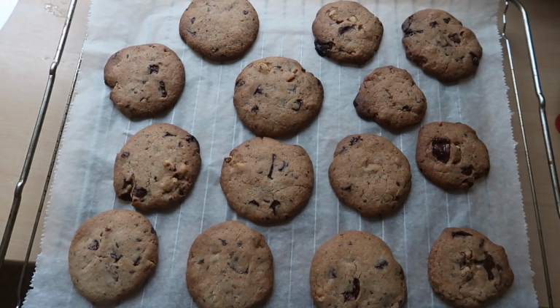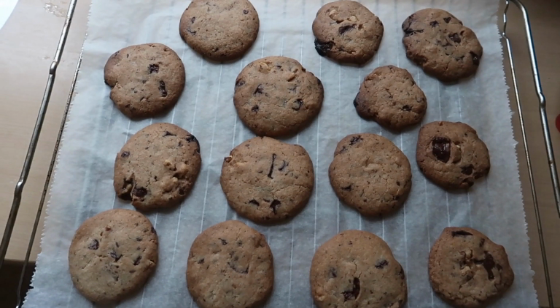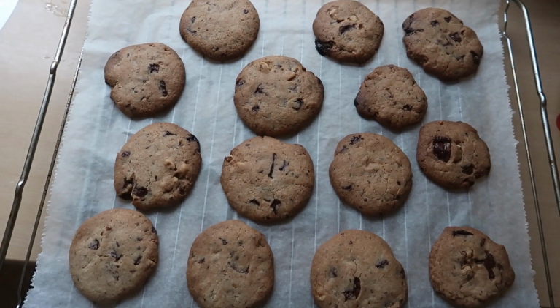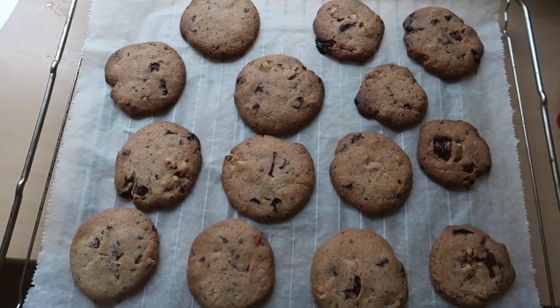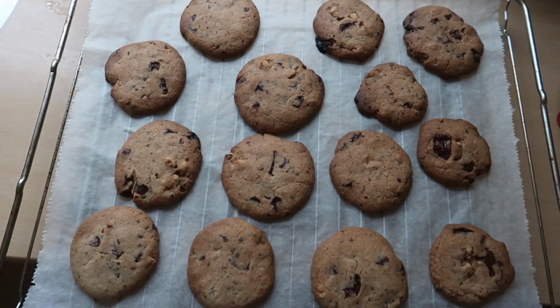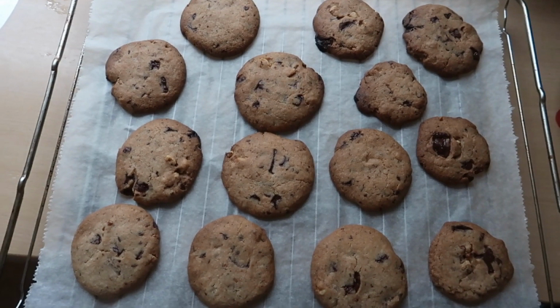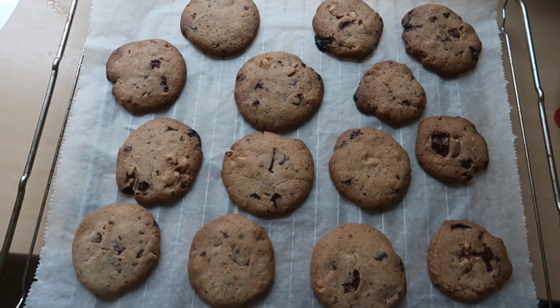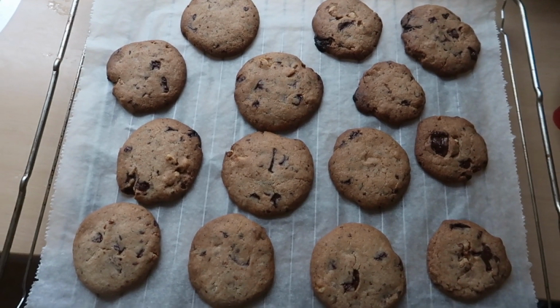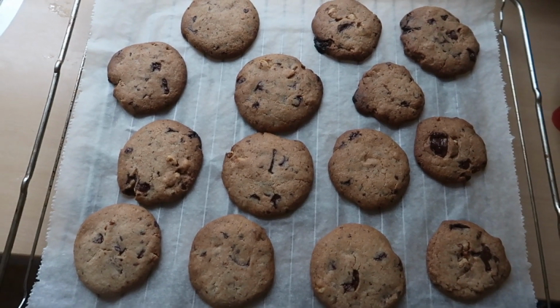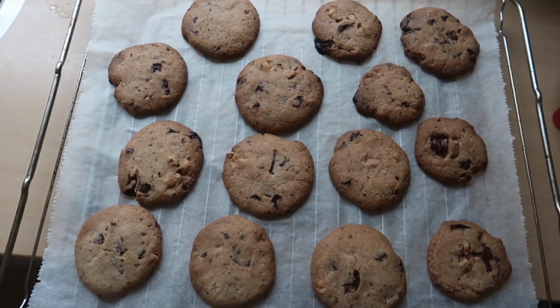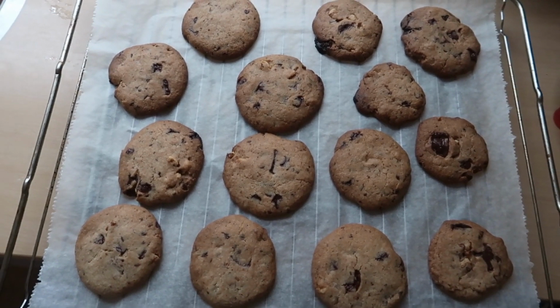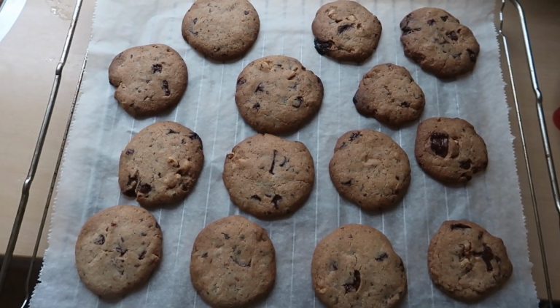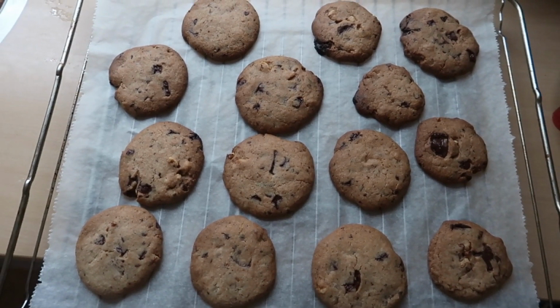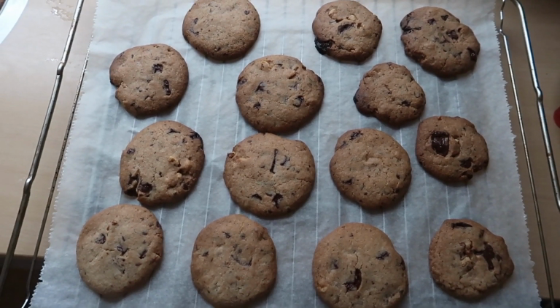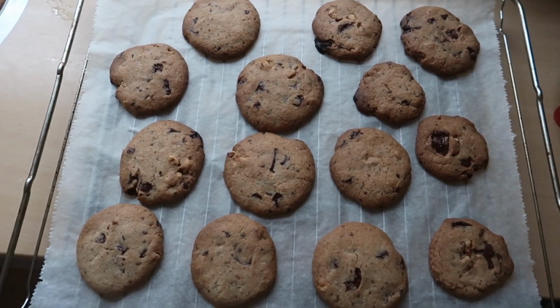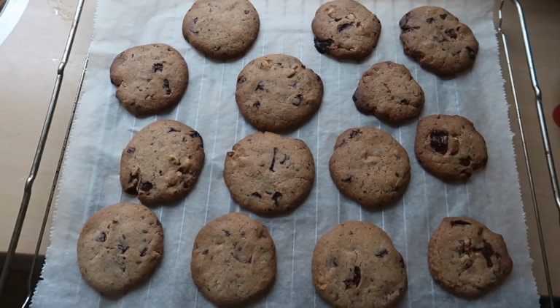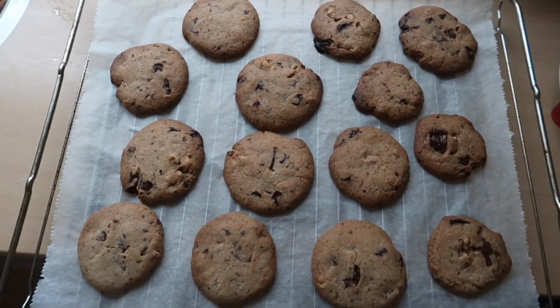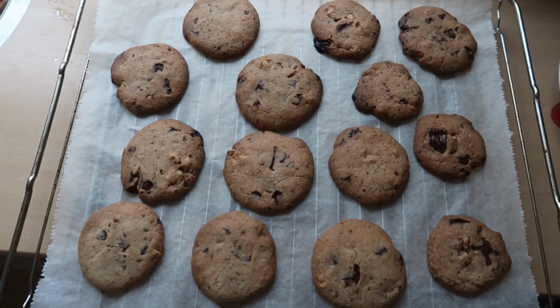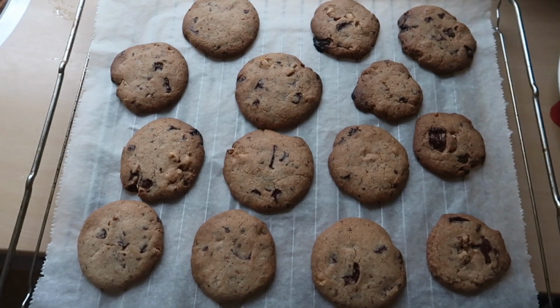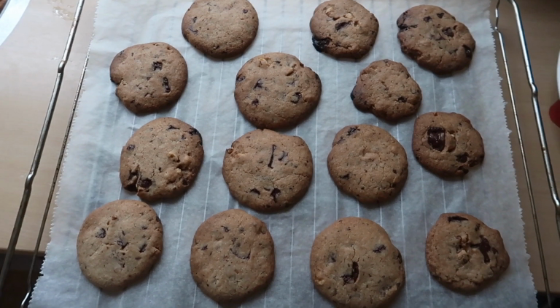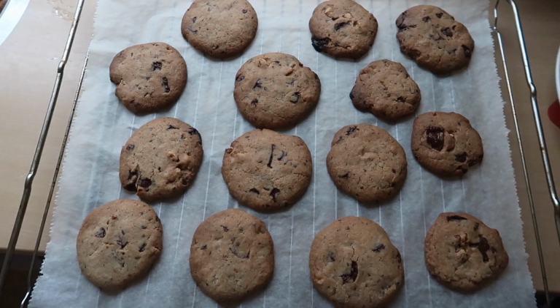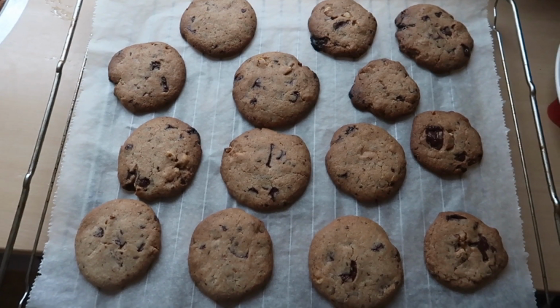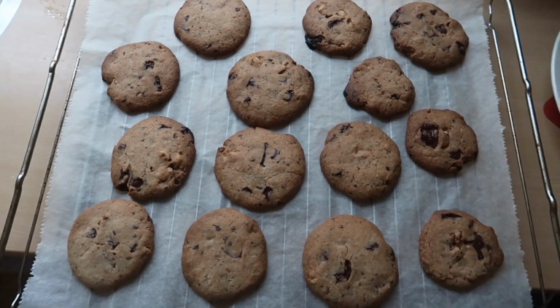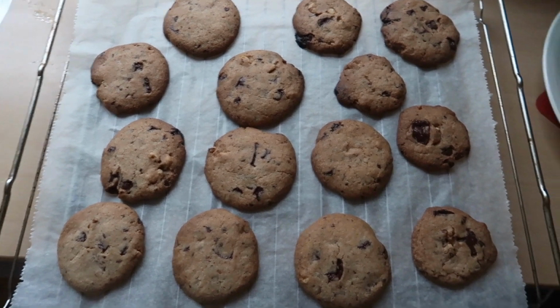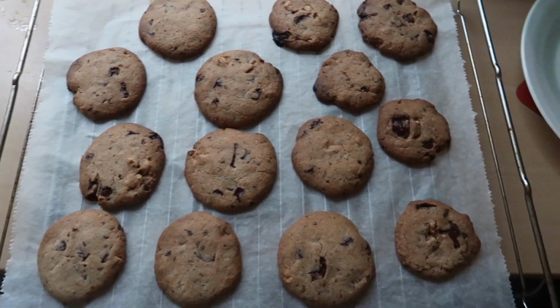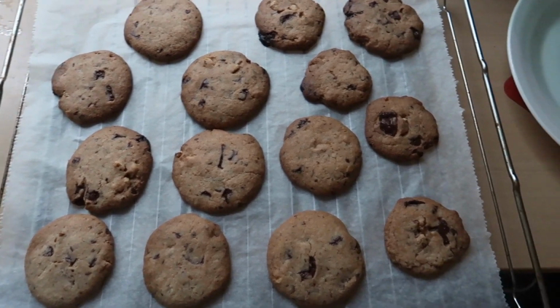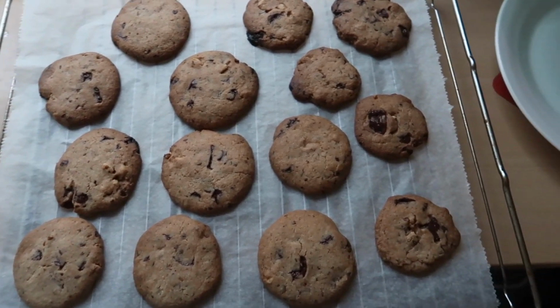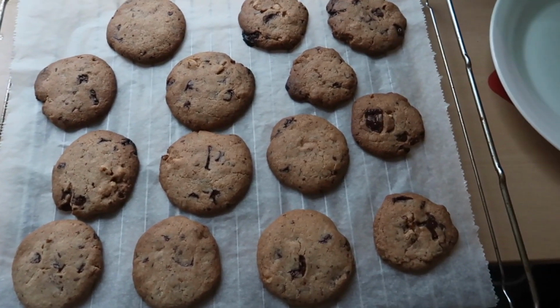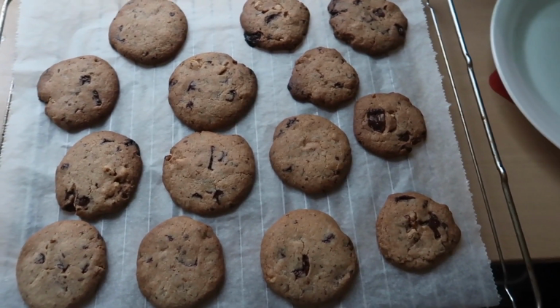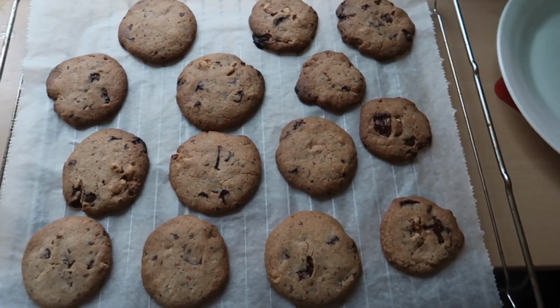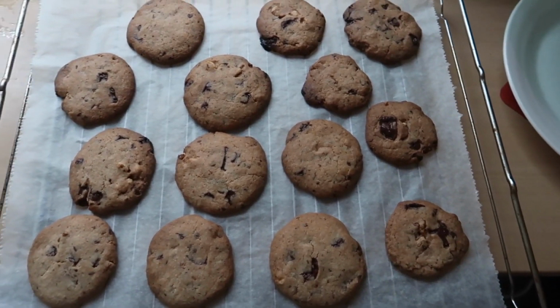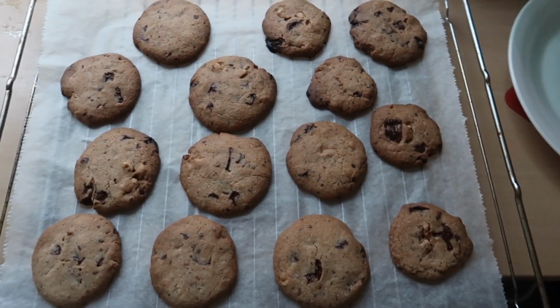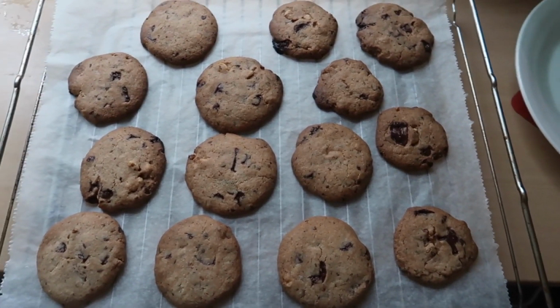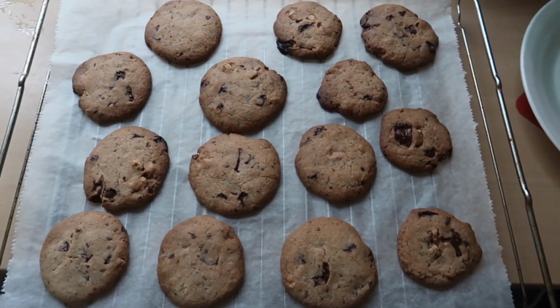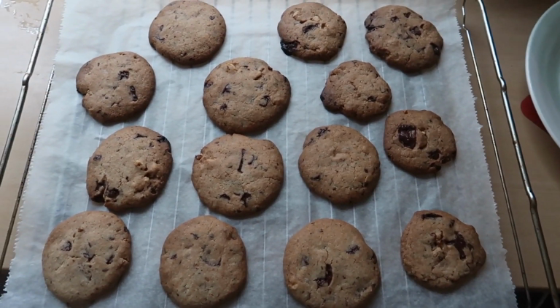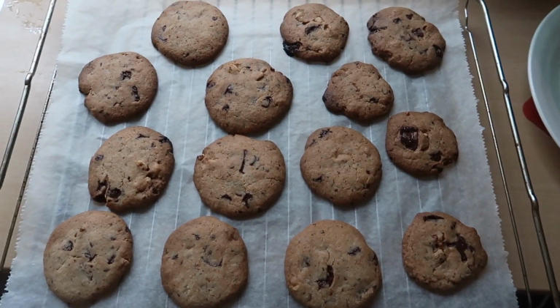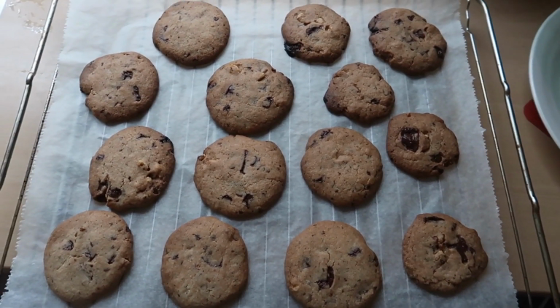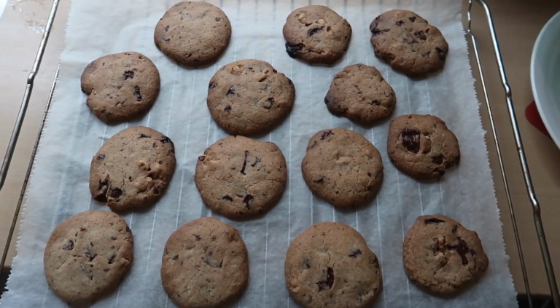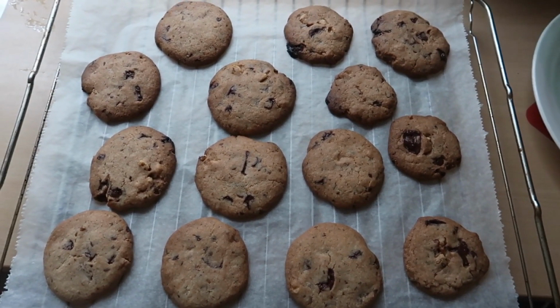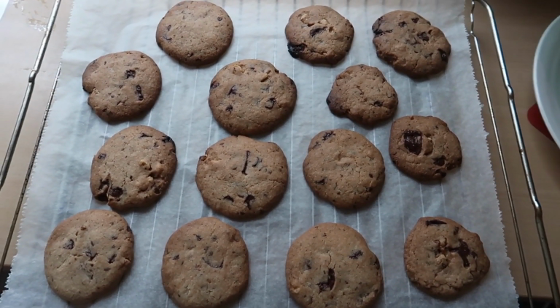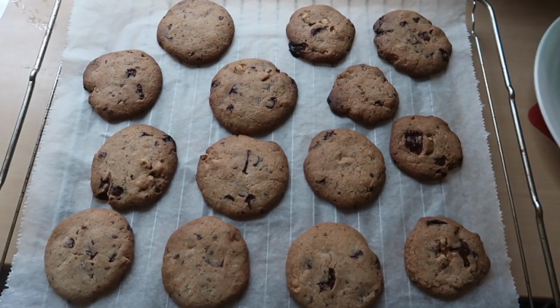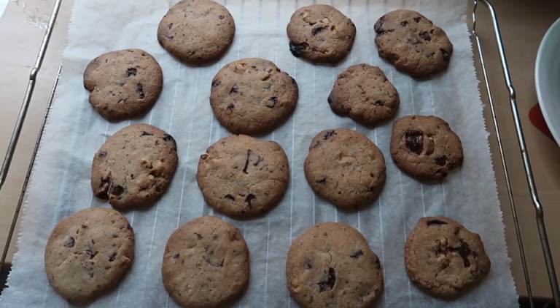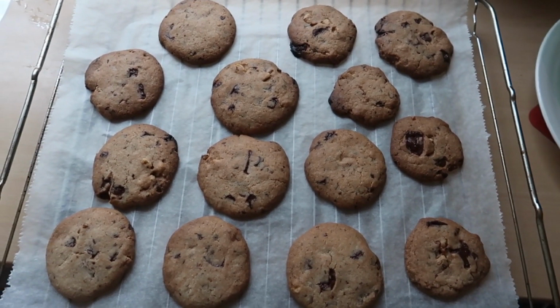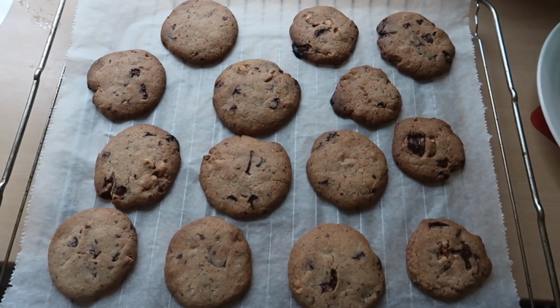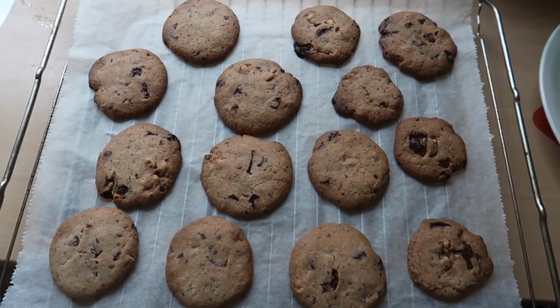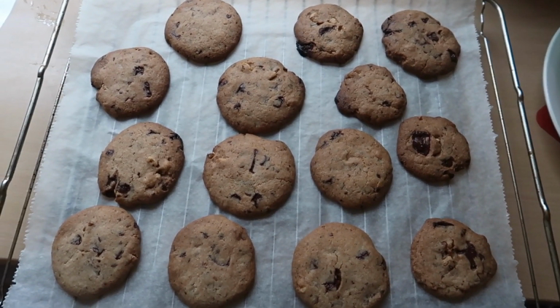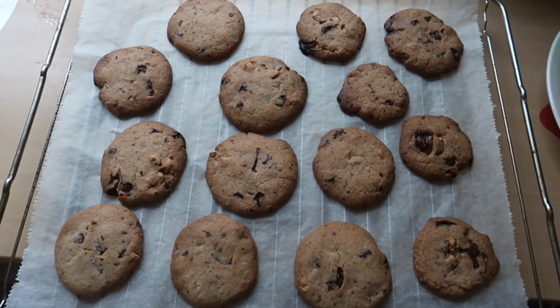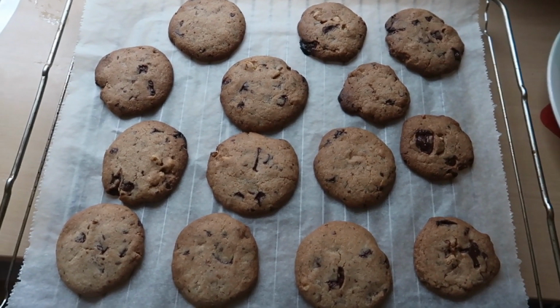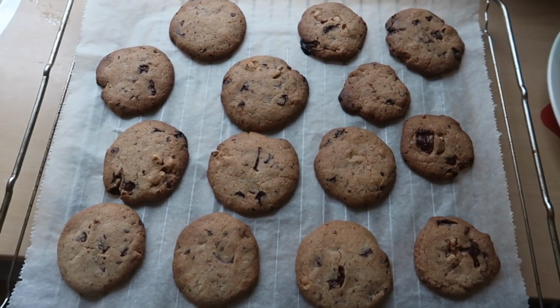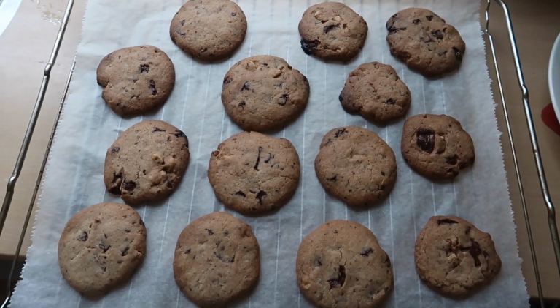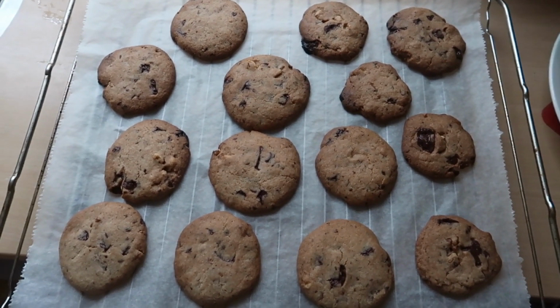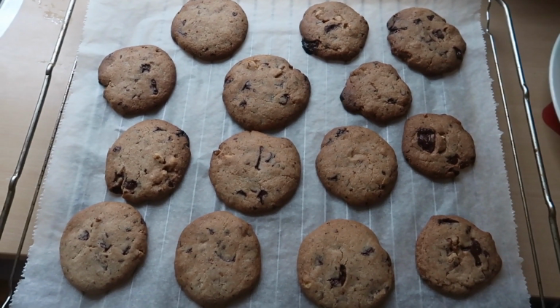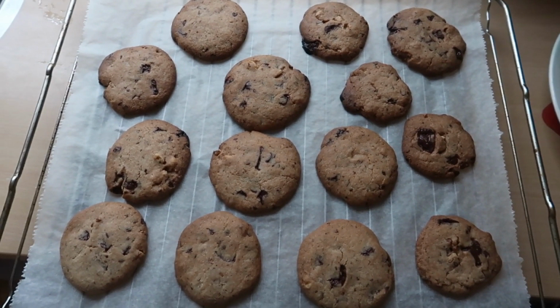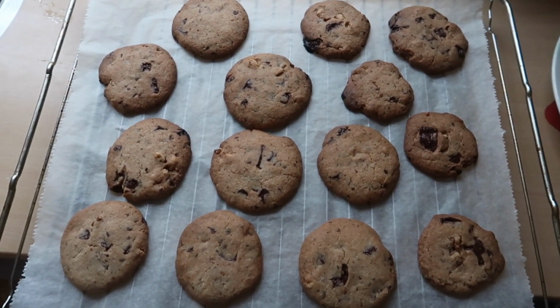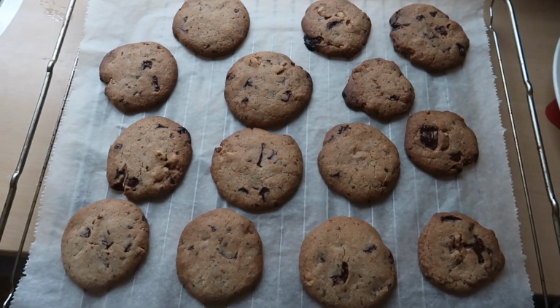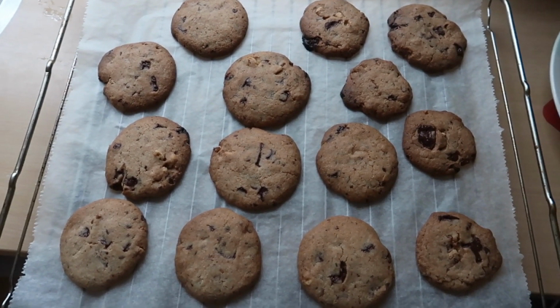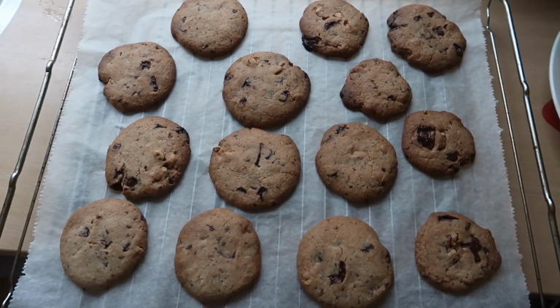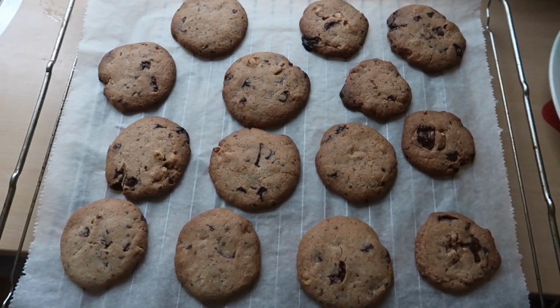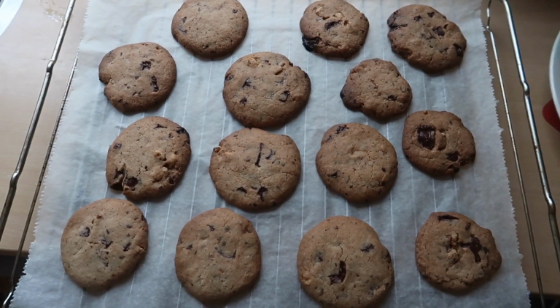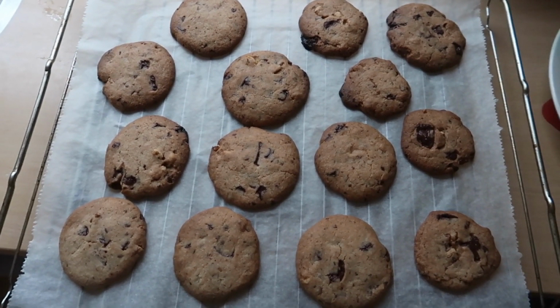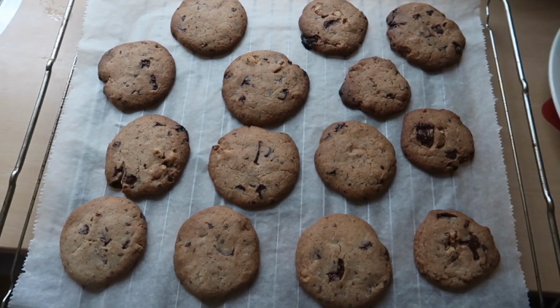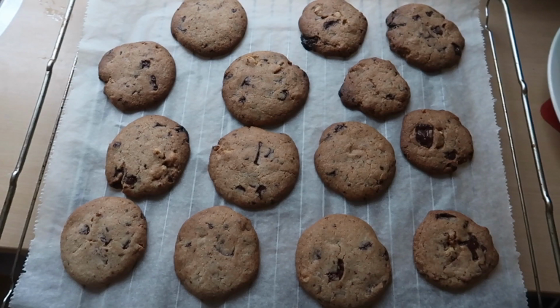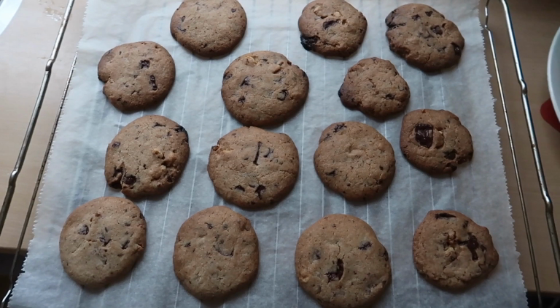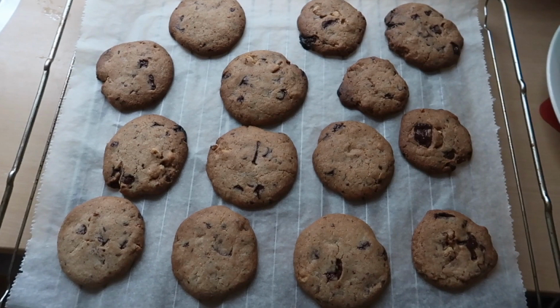Ze zijn klaar. Laten we ze even afkoelen. Het ruikt hier heerlijk, of niet, Ellen?